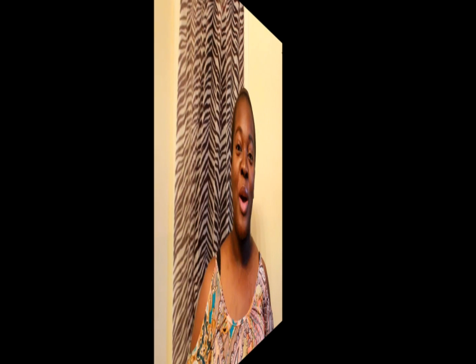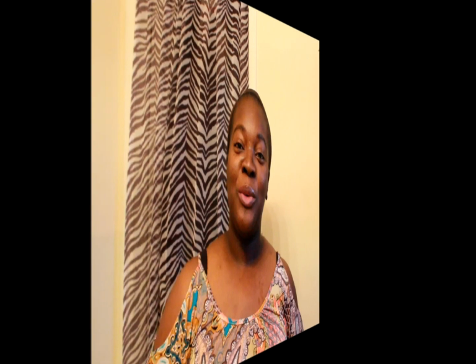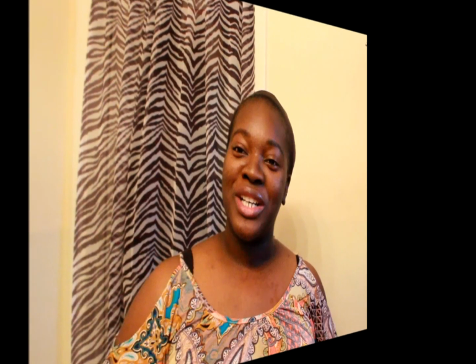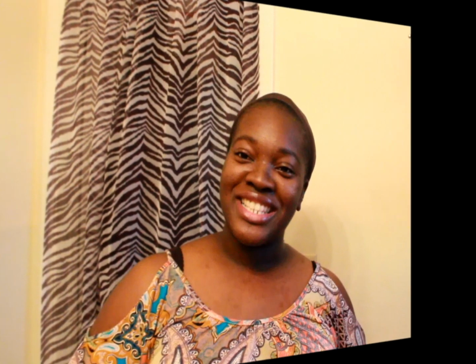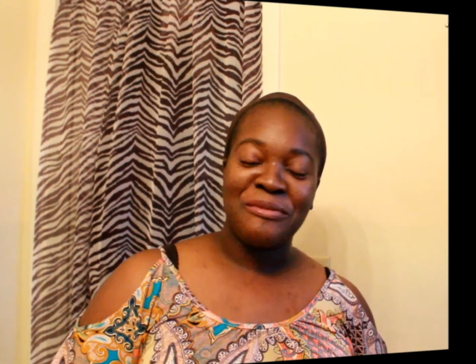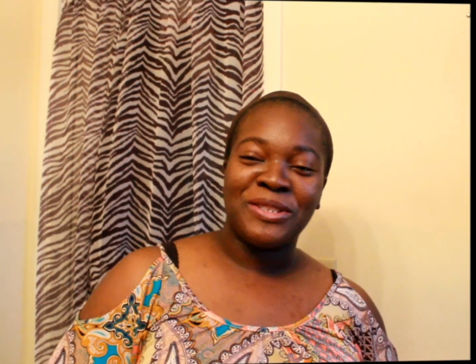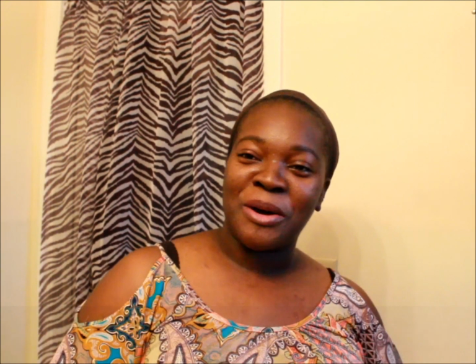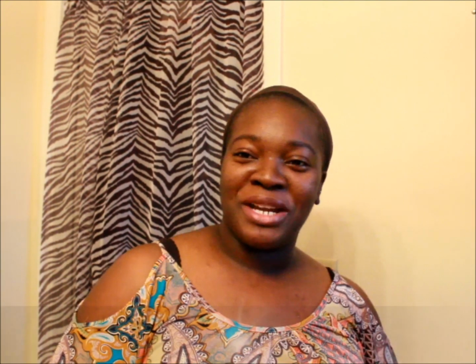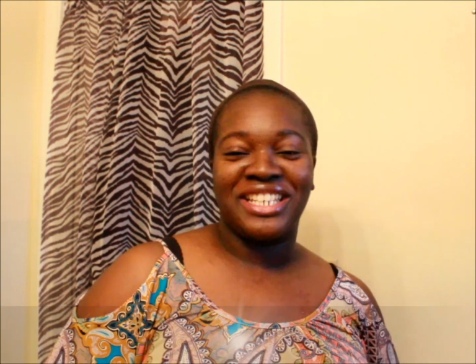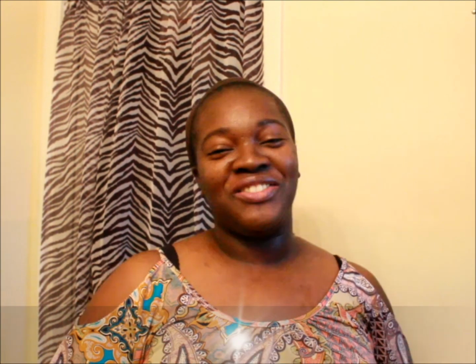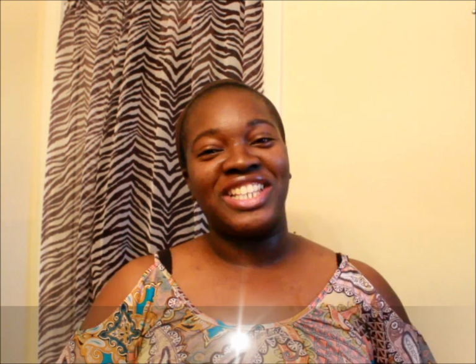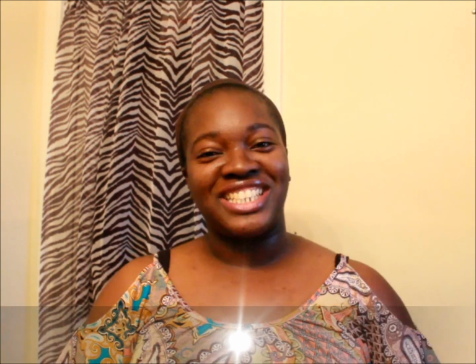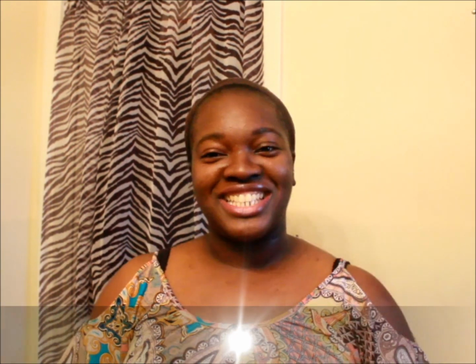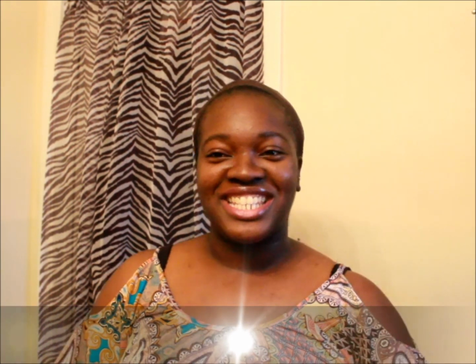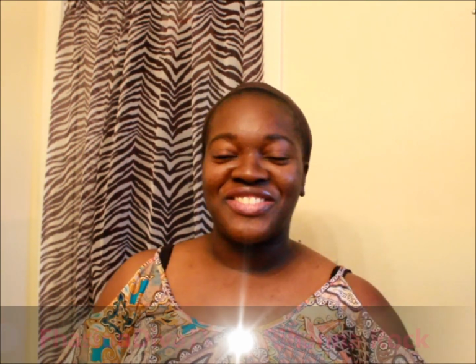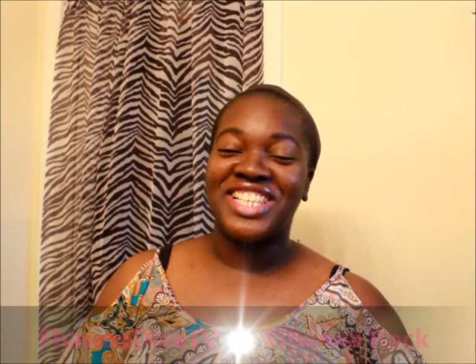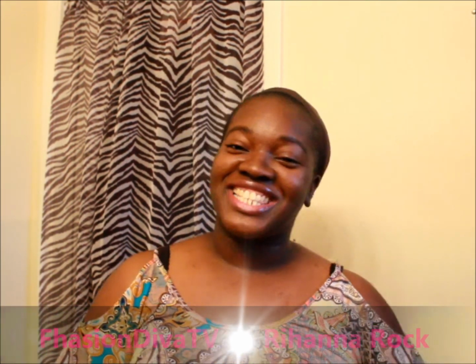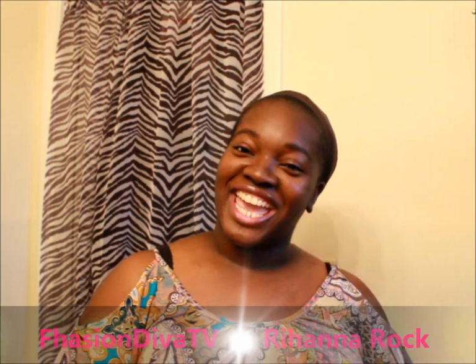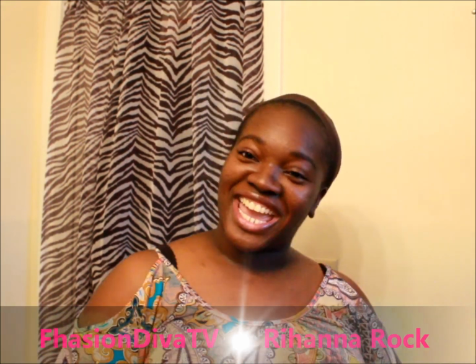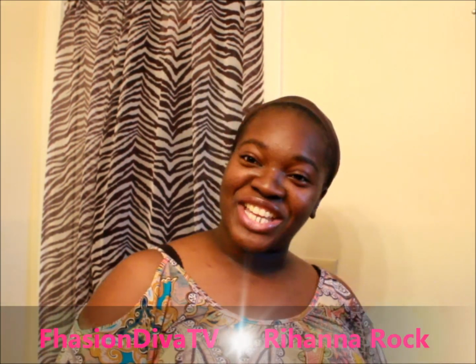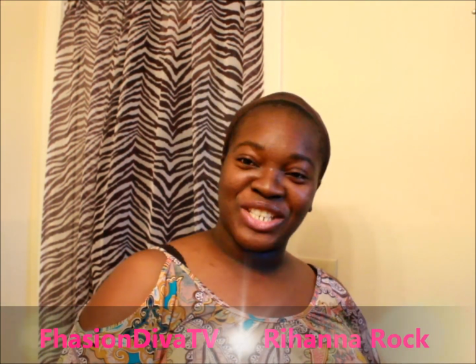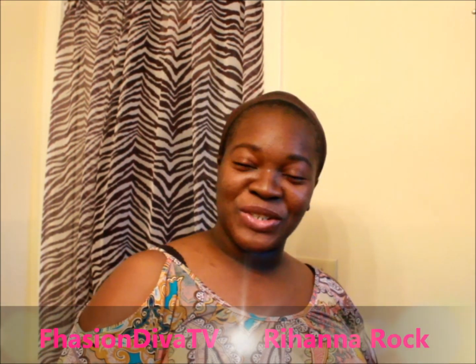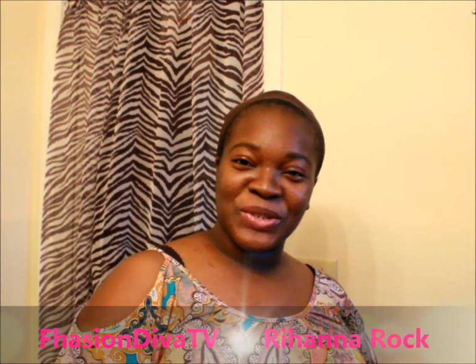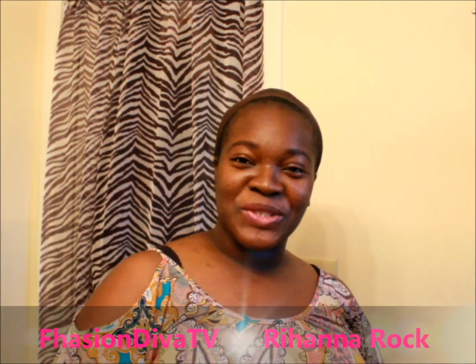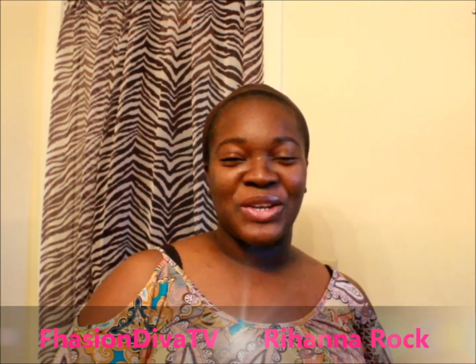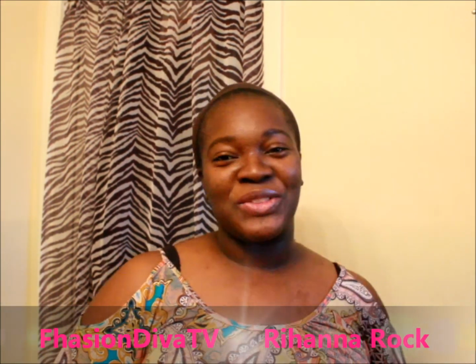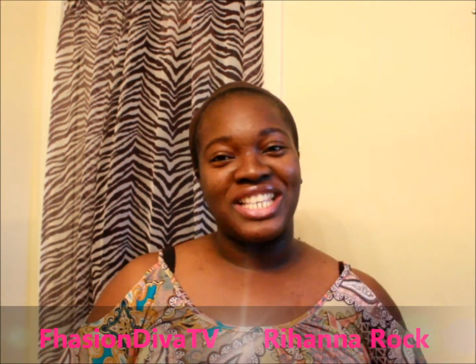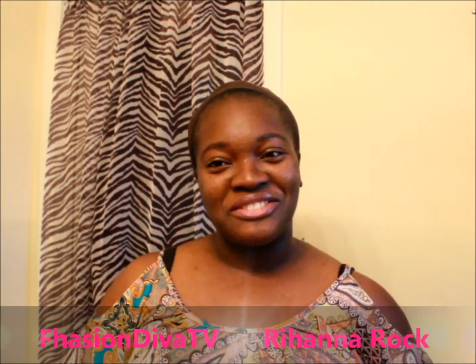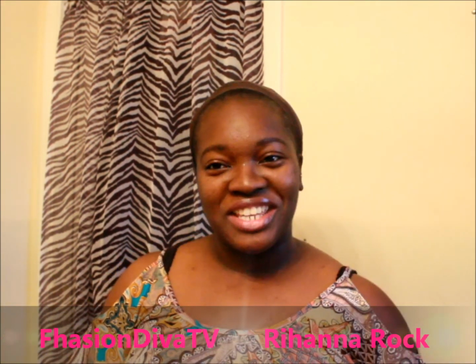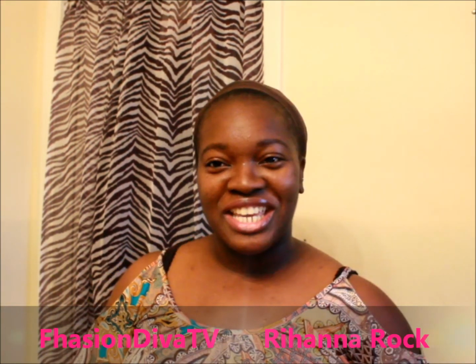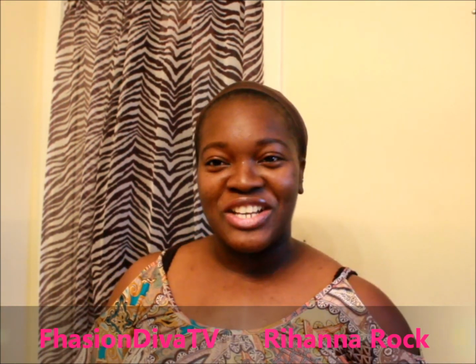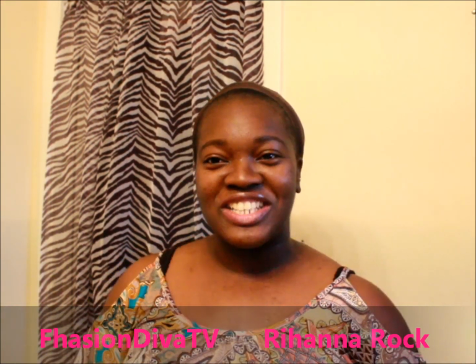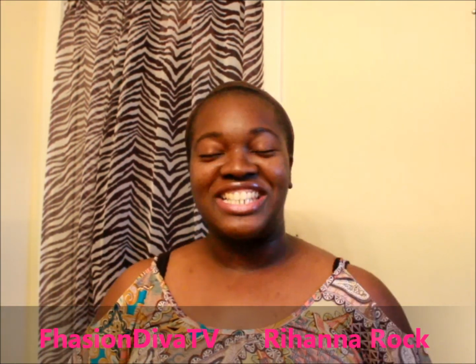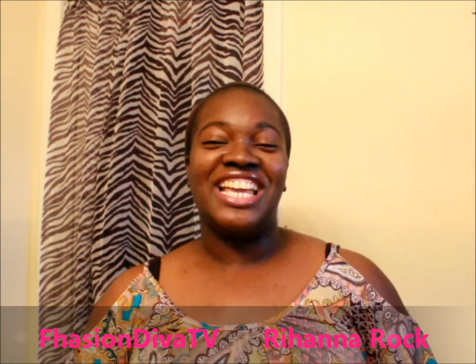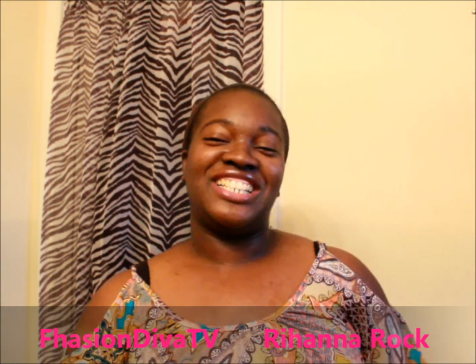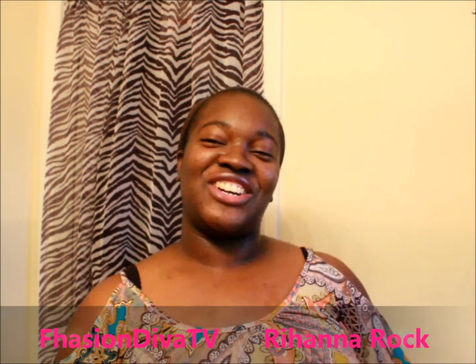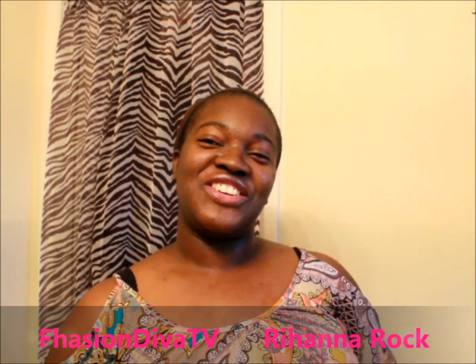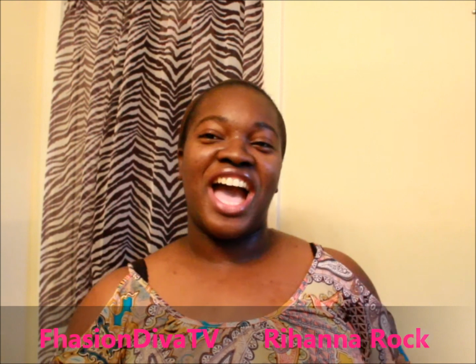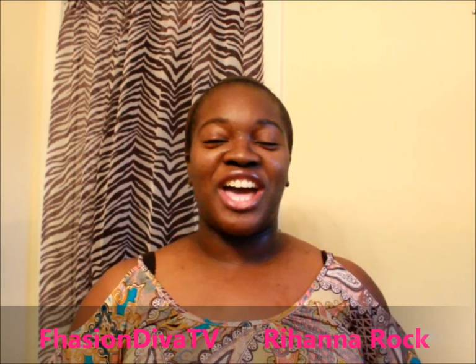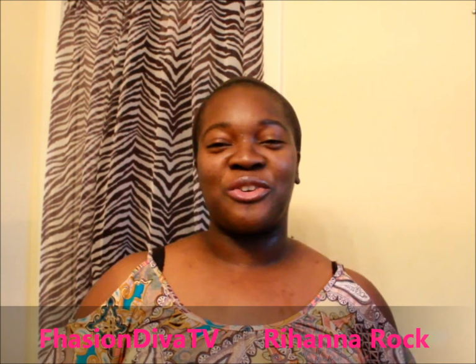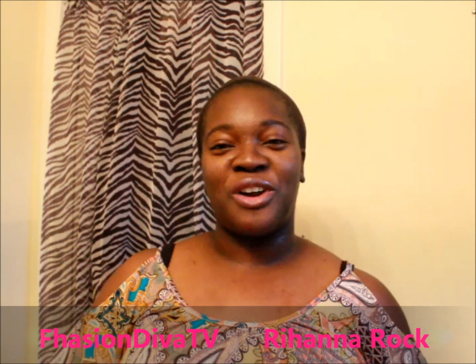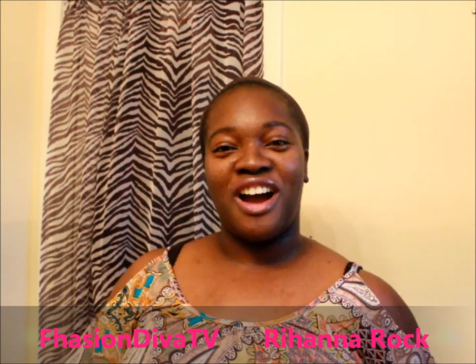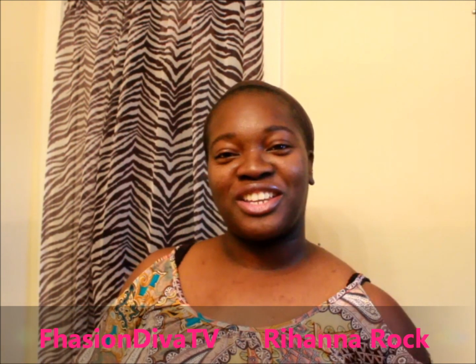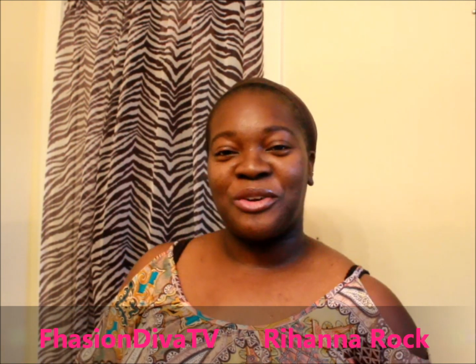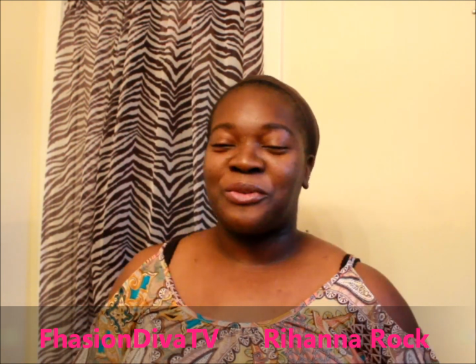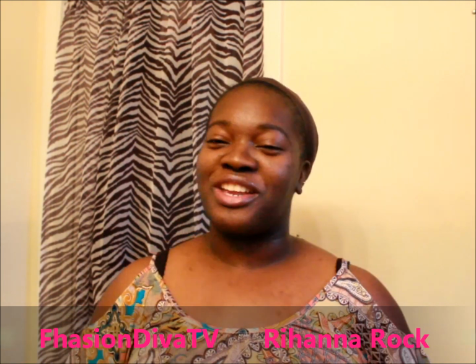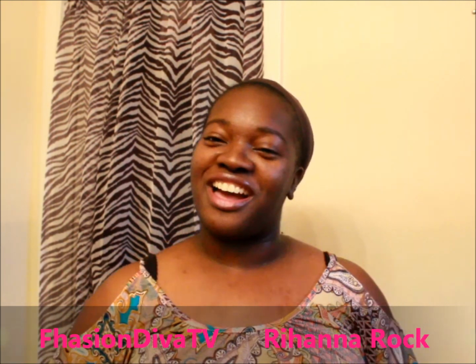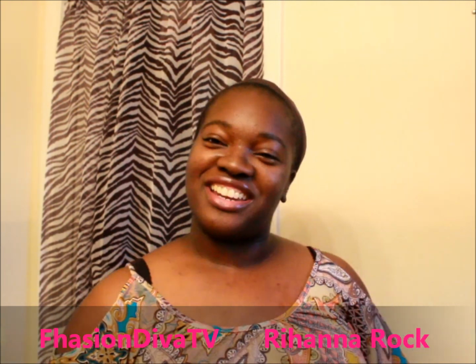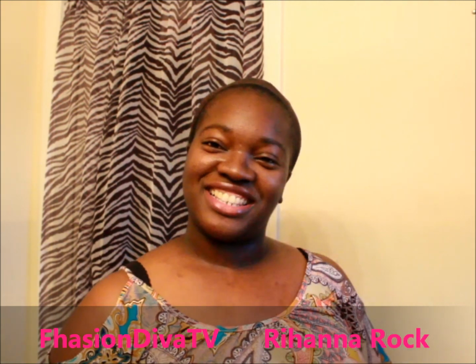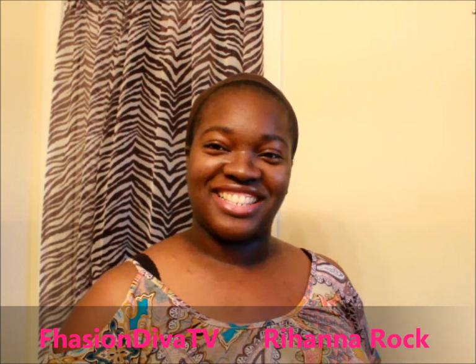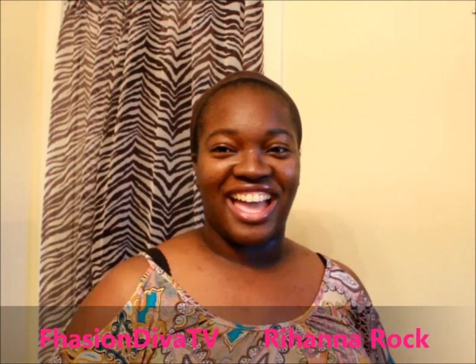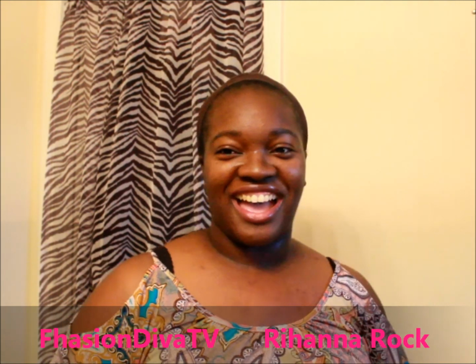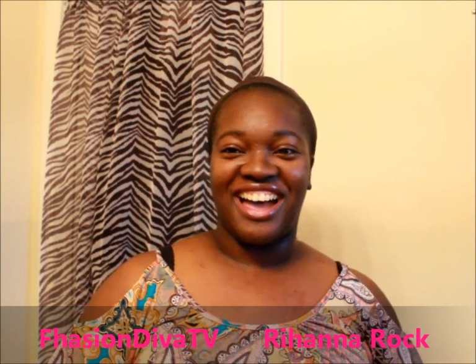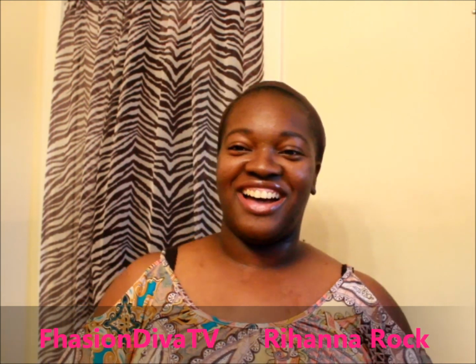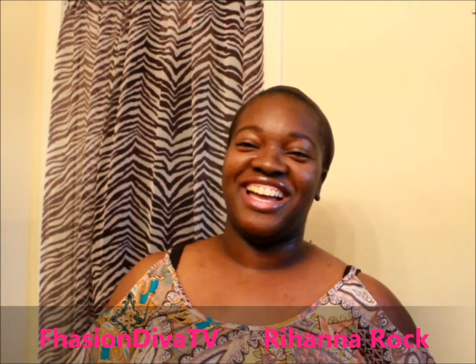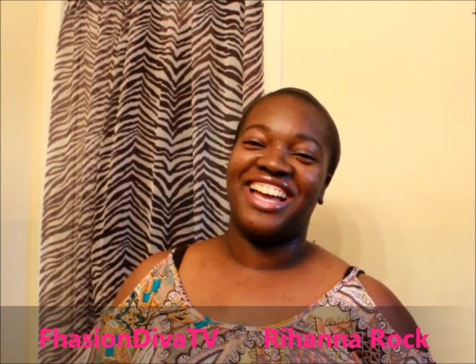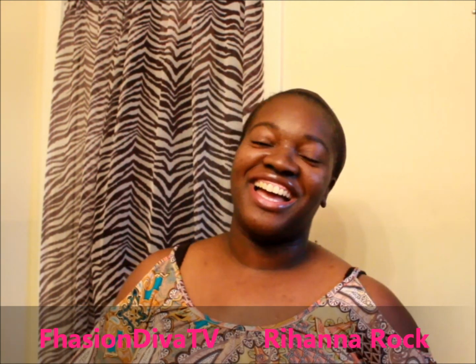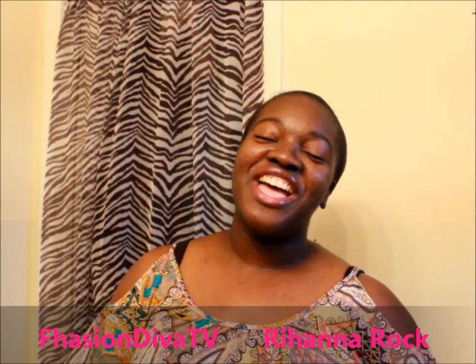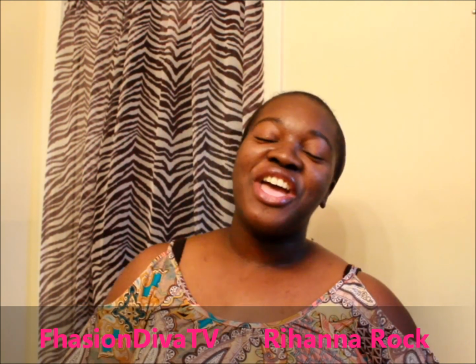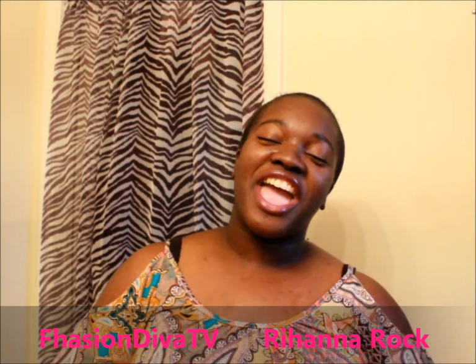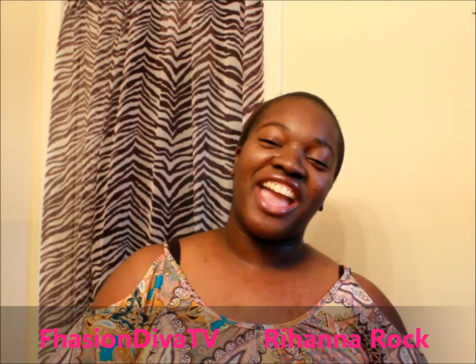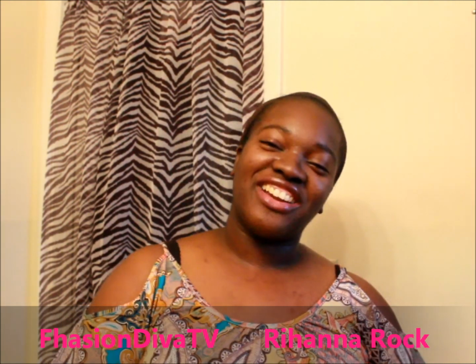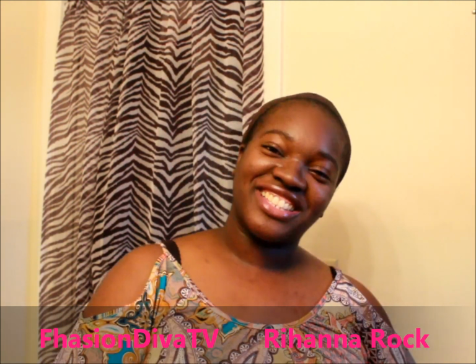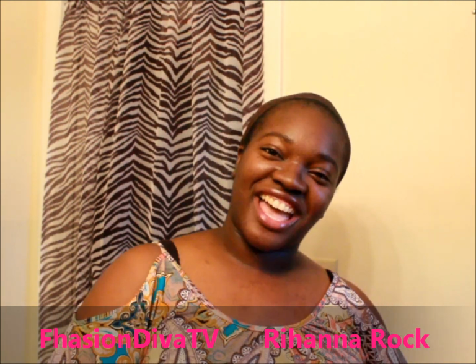What's up to all my divalicious divas and dudes. This video is showing you how to rock your Rihanna style hairstyle.